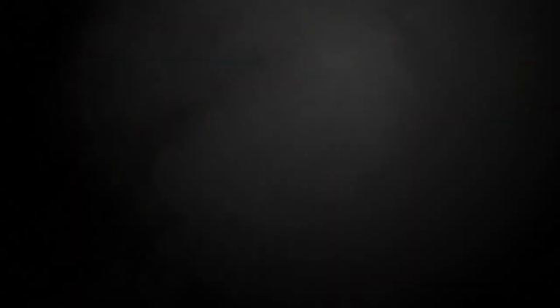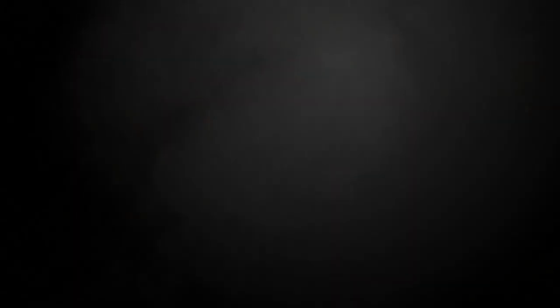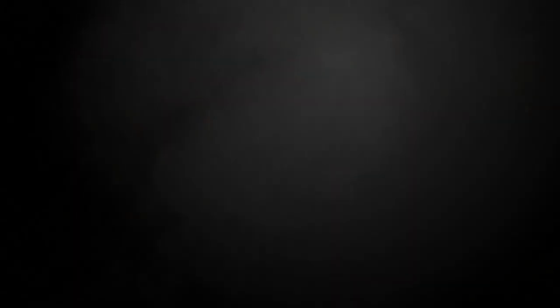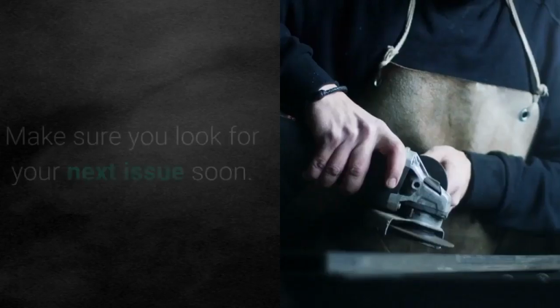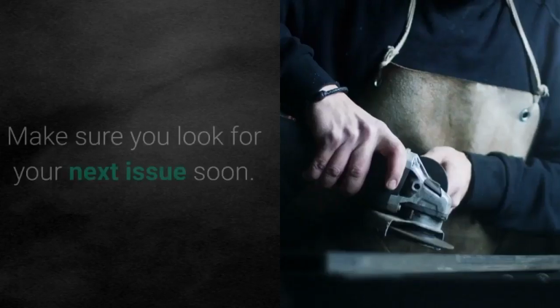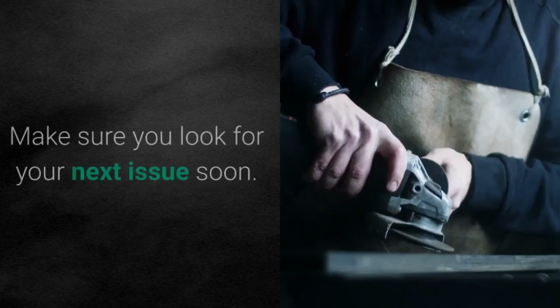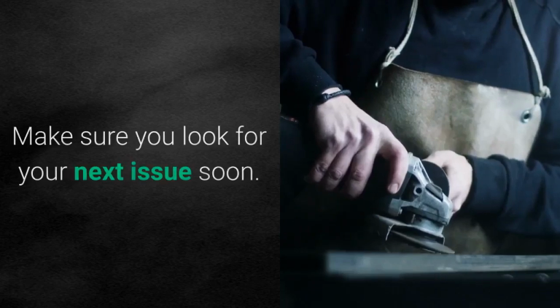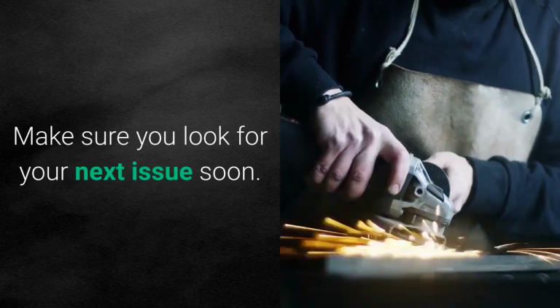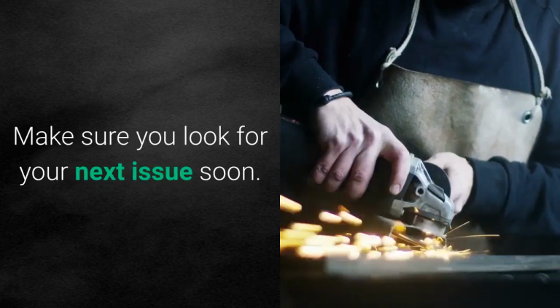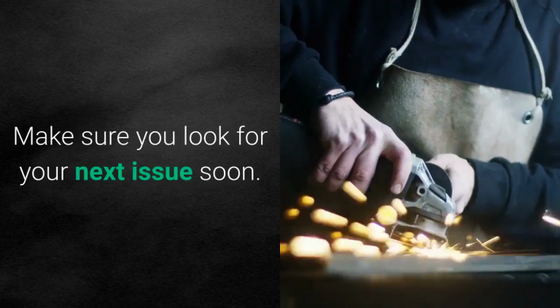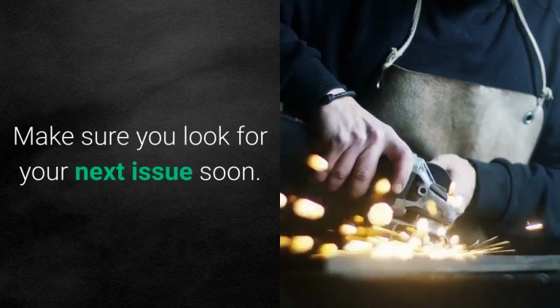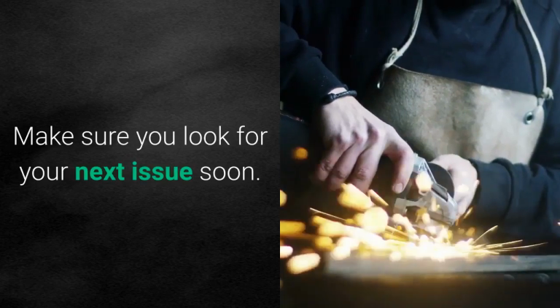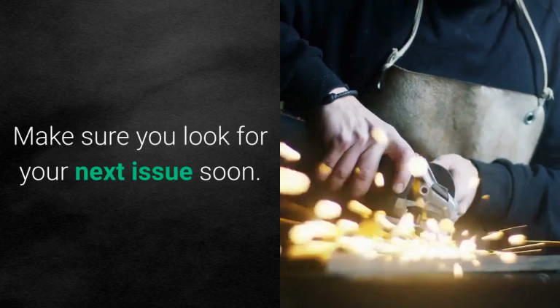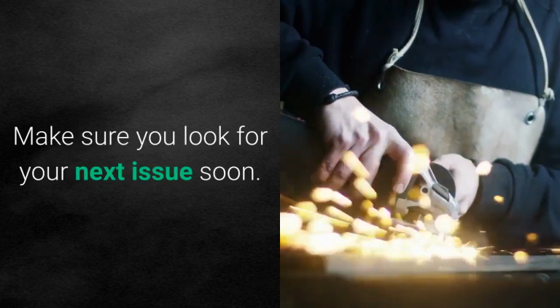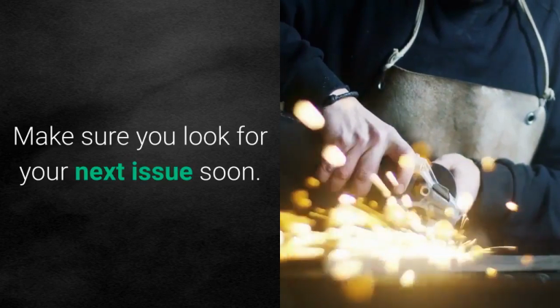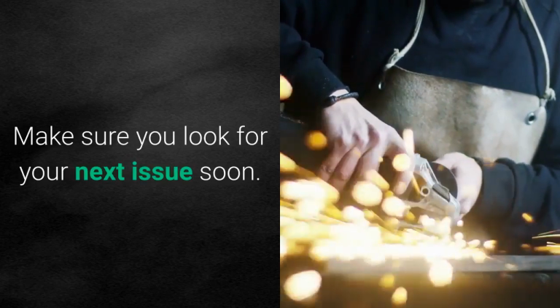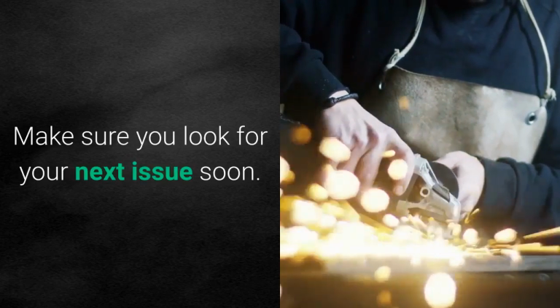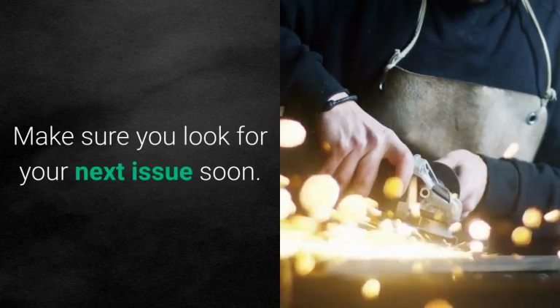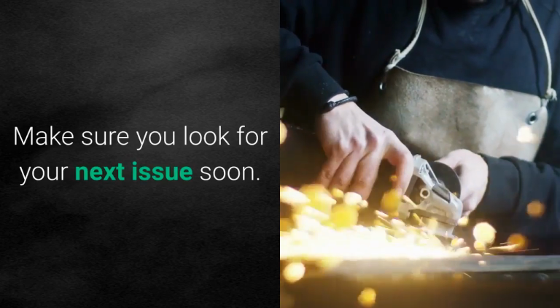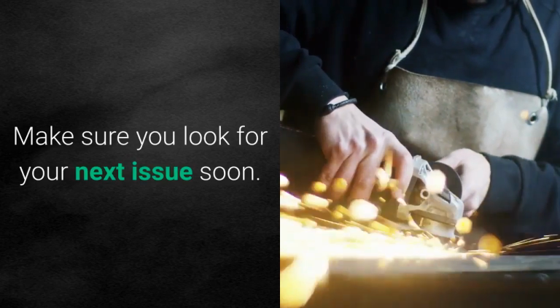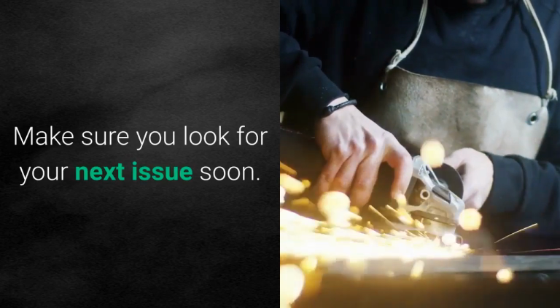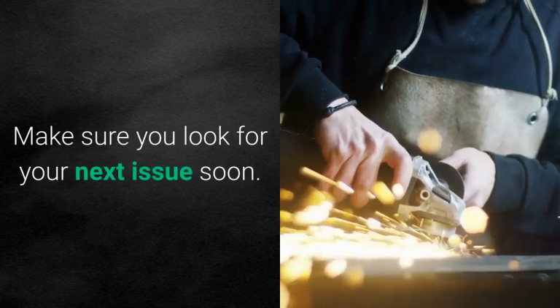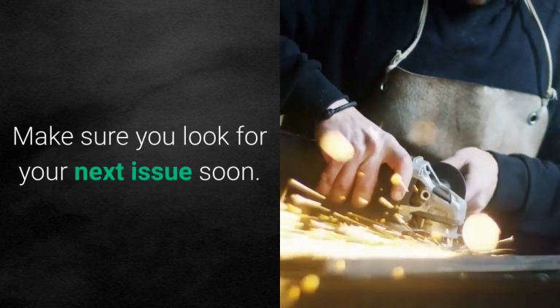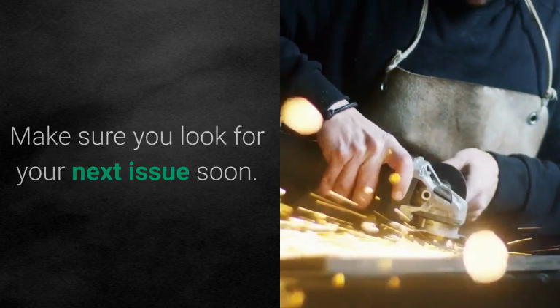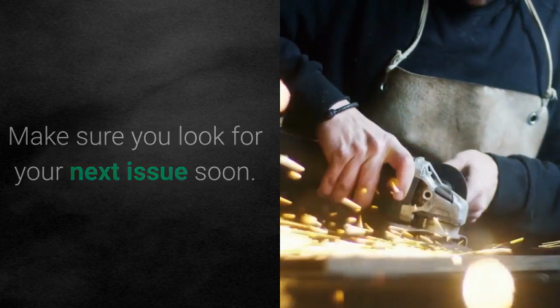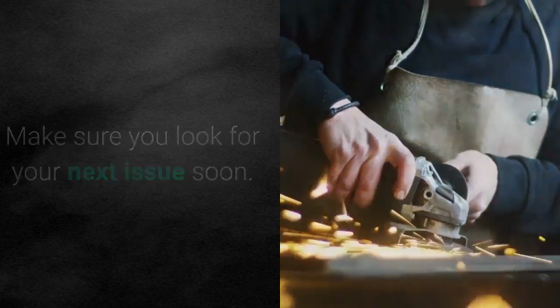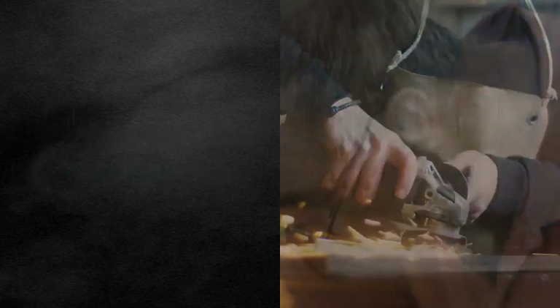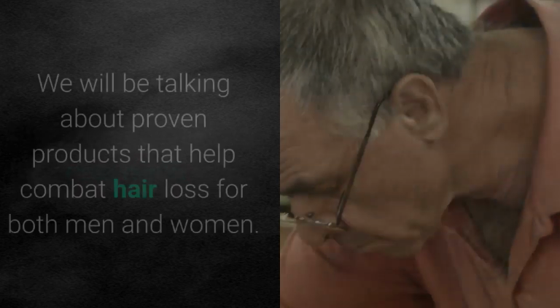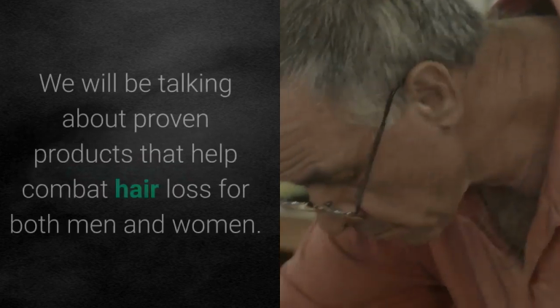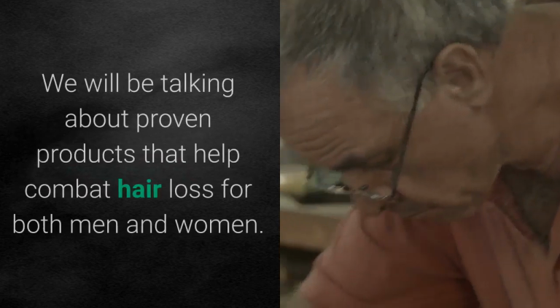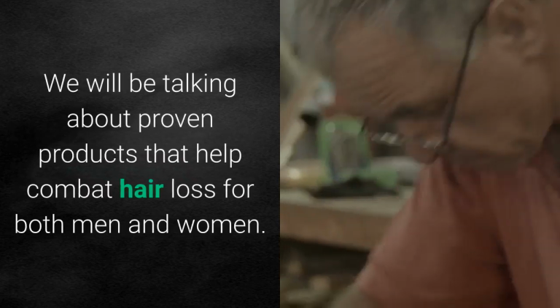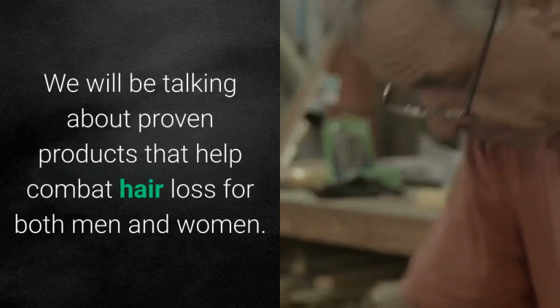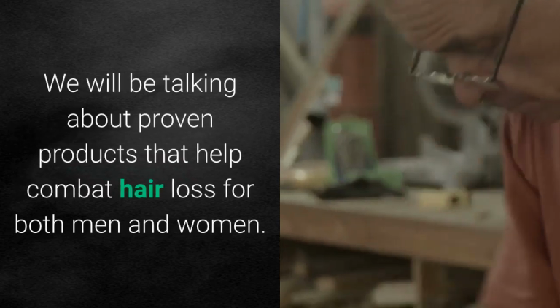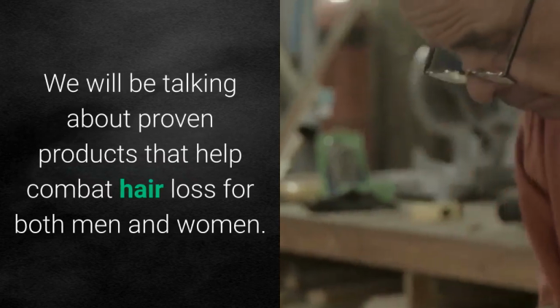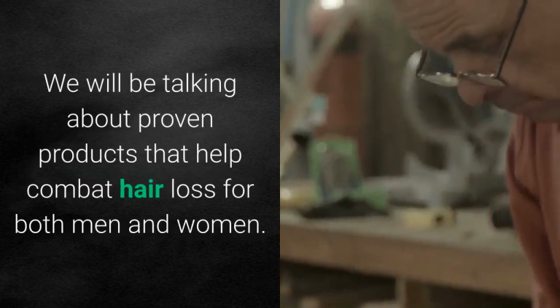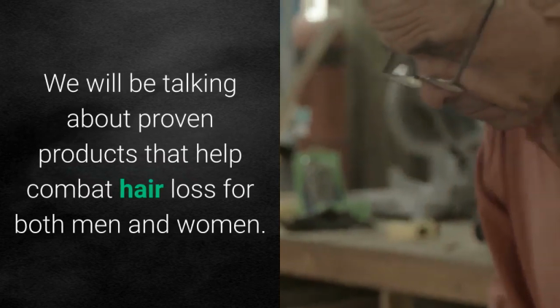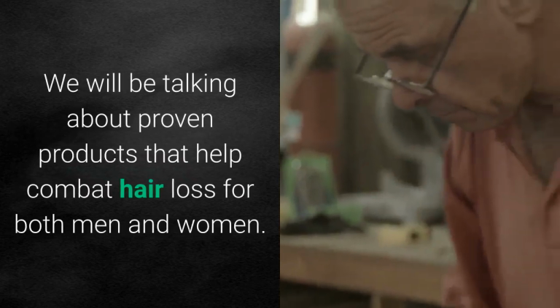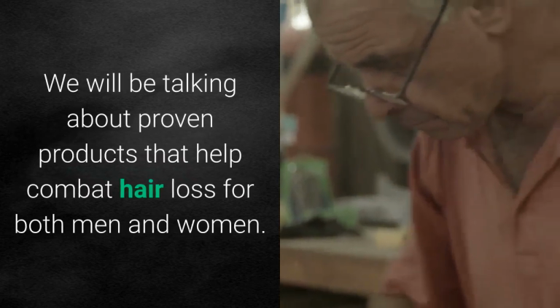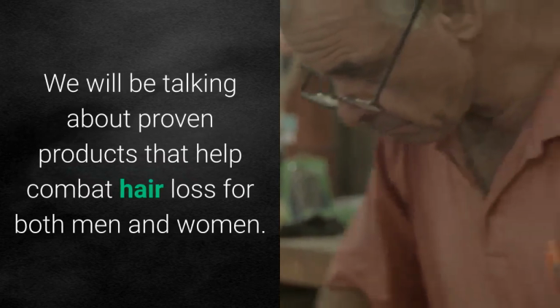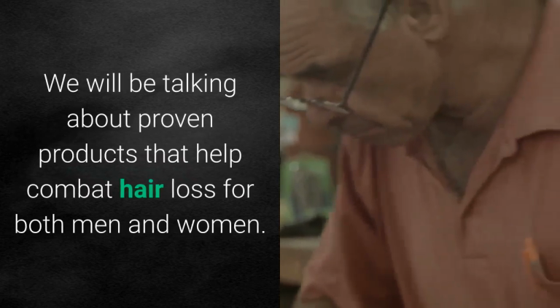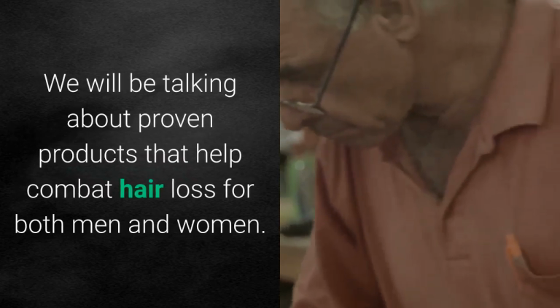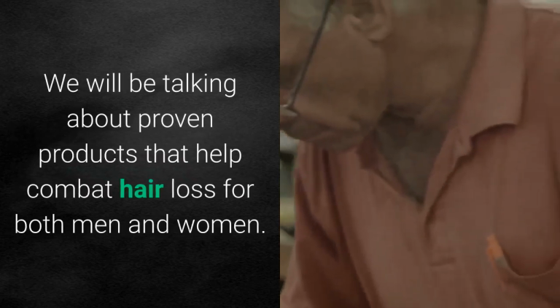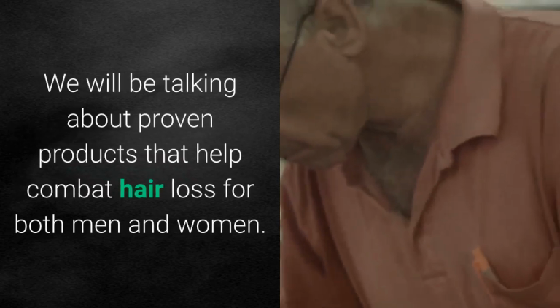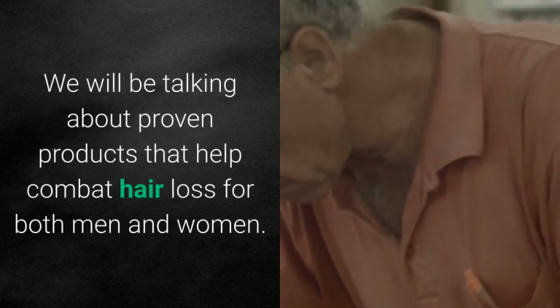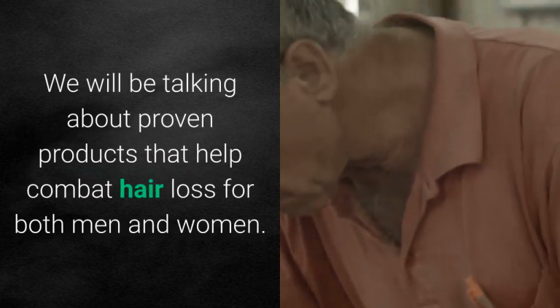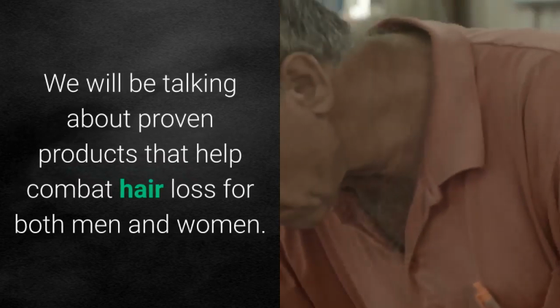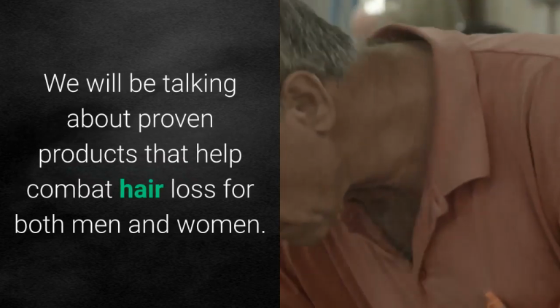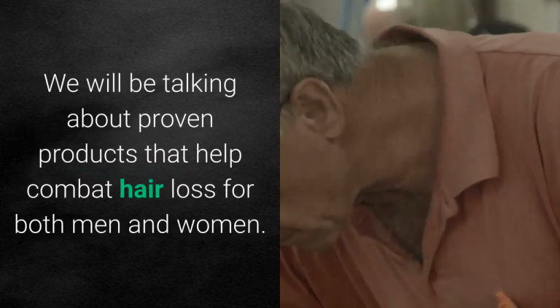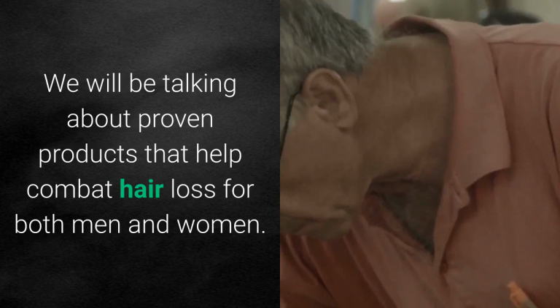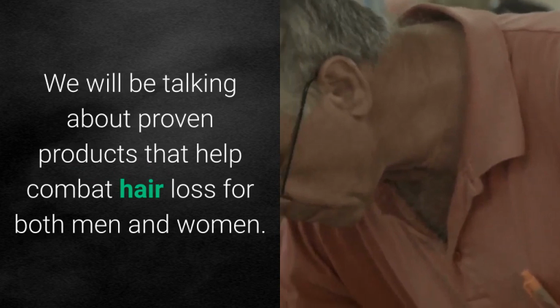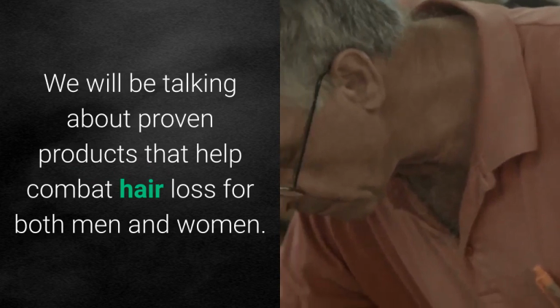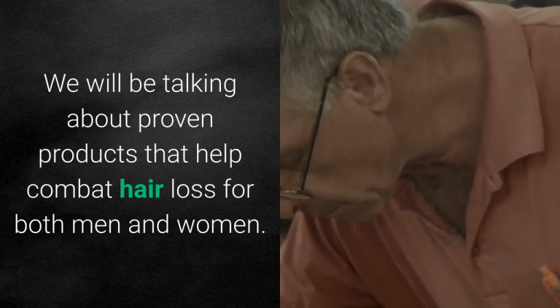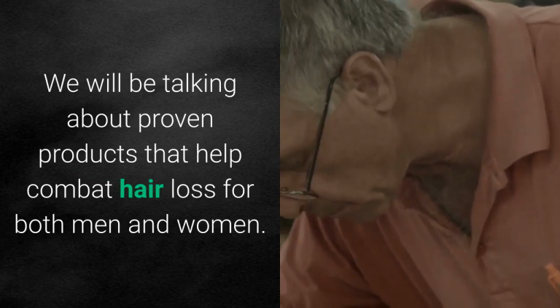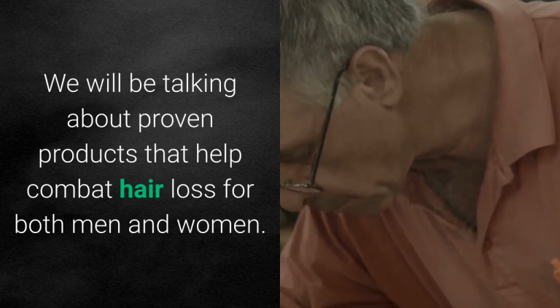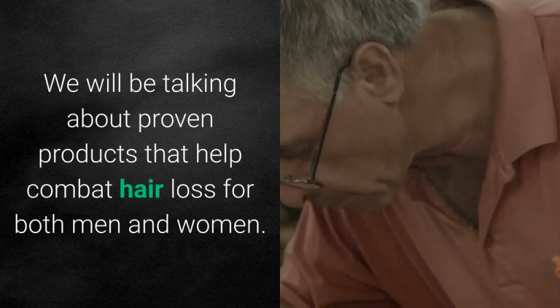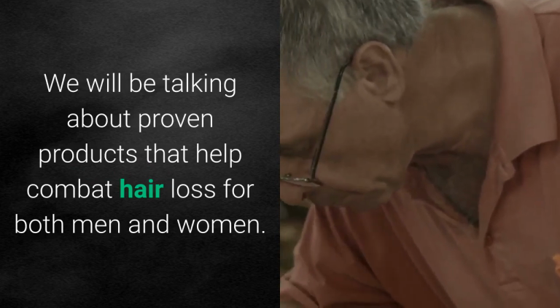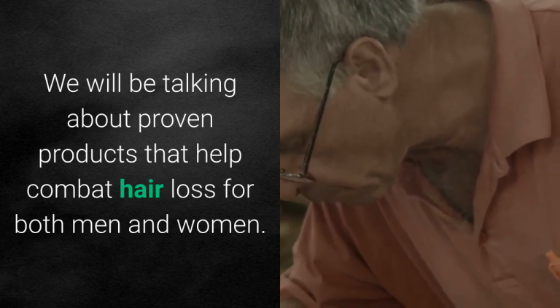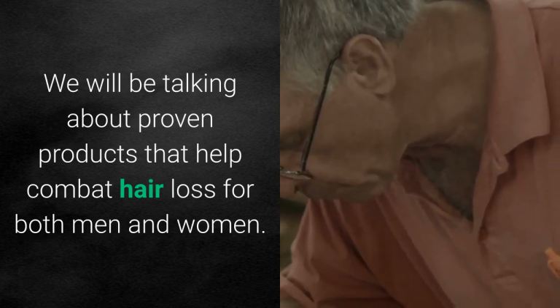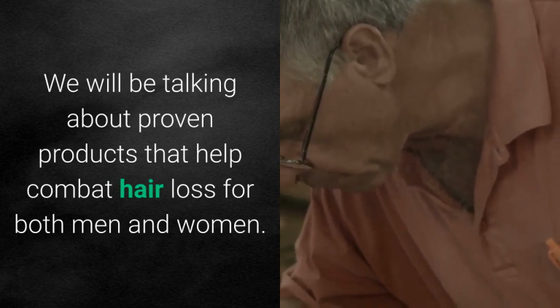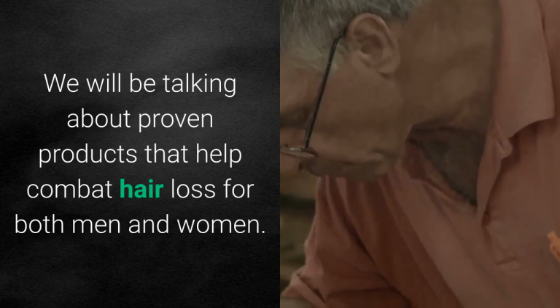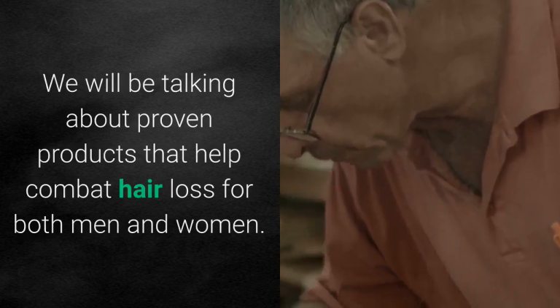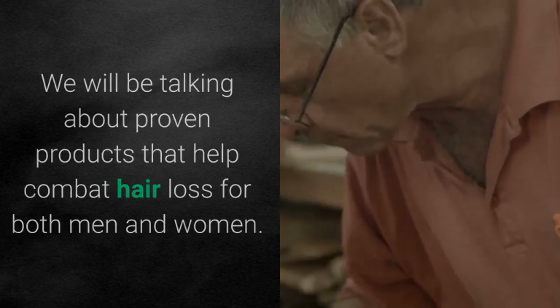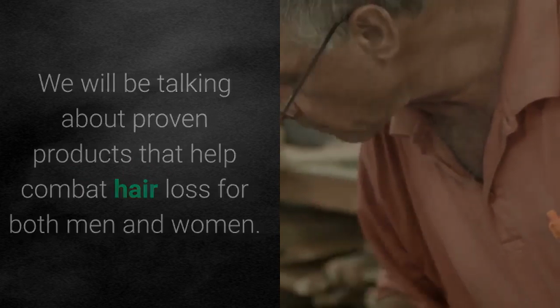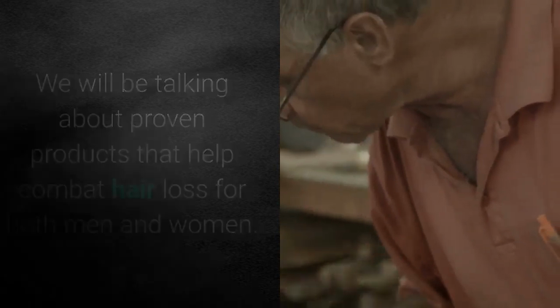Make sure you look for your next issue soon. We will be talking about proven products that help combat hair loss for both men and women.